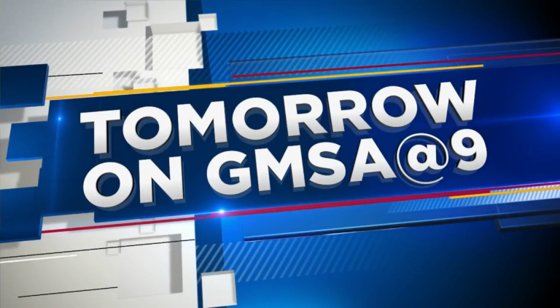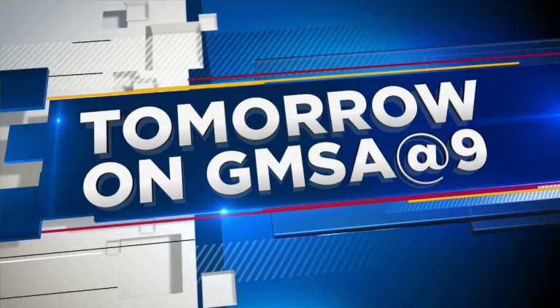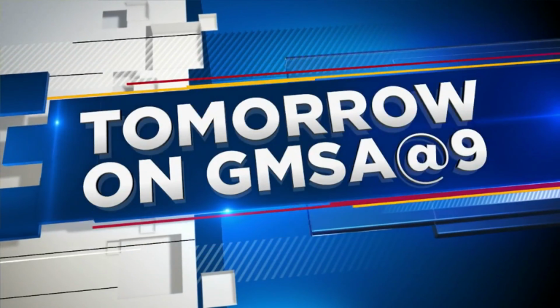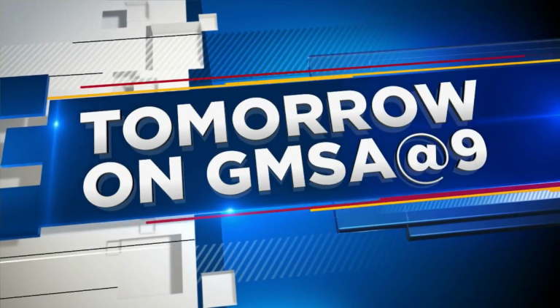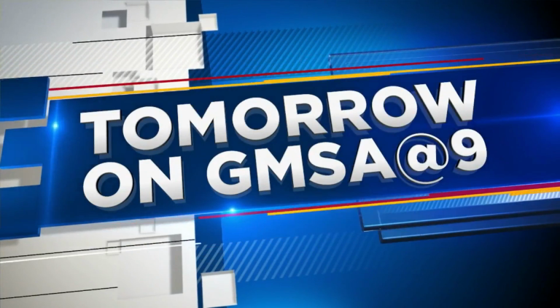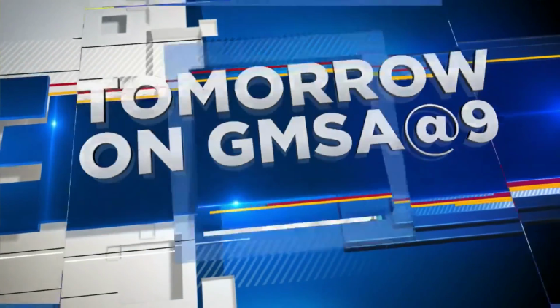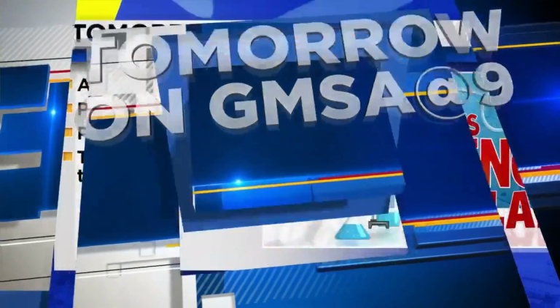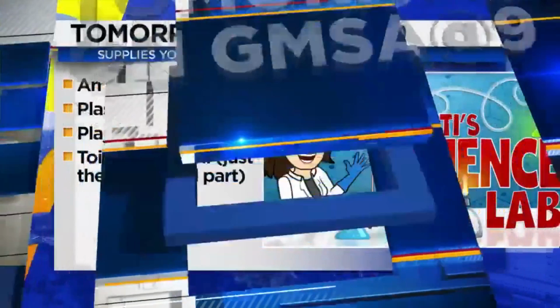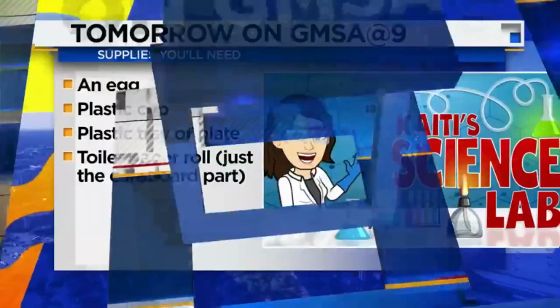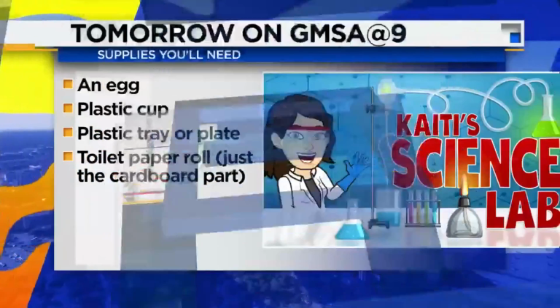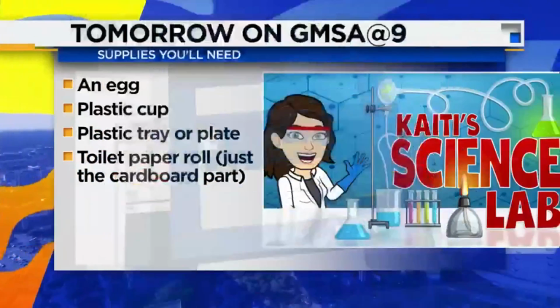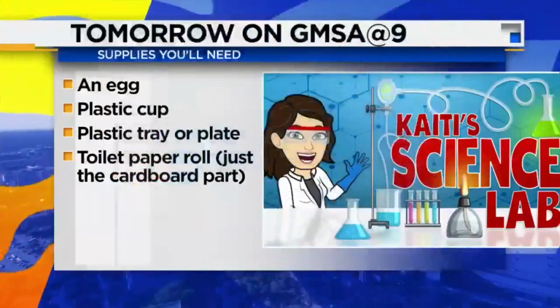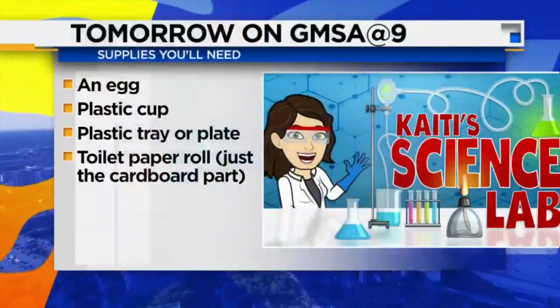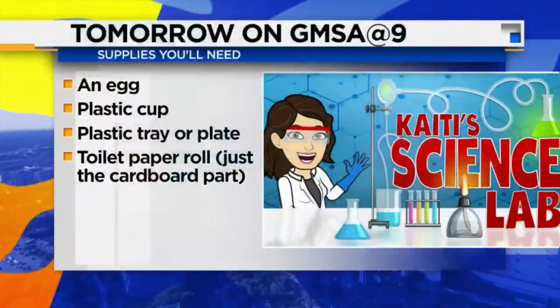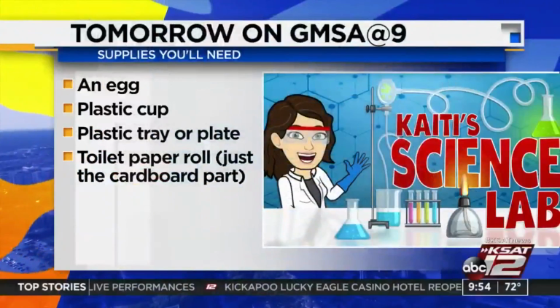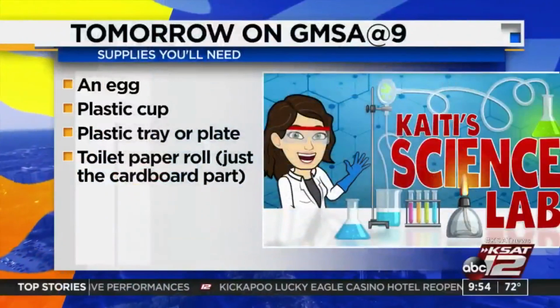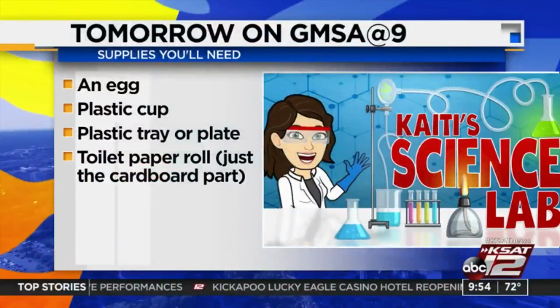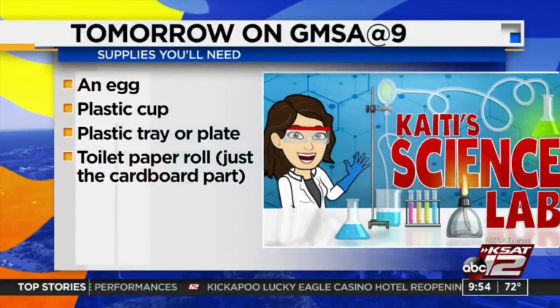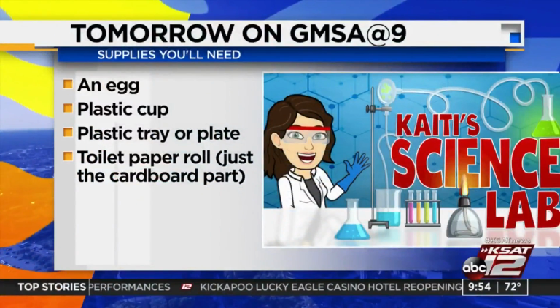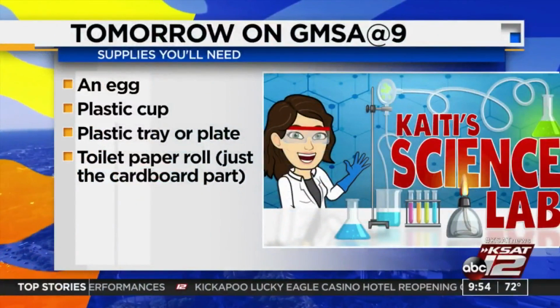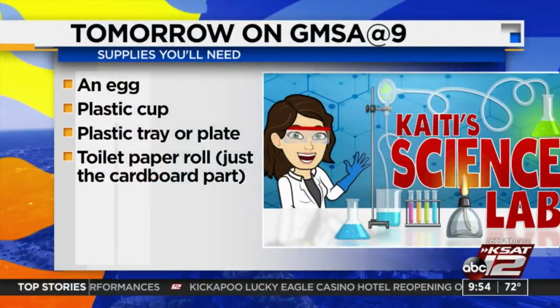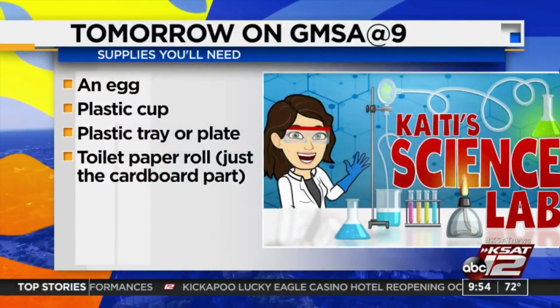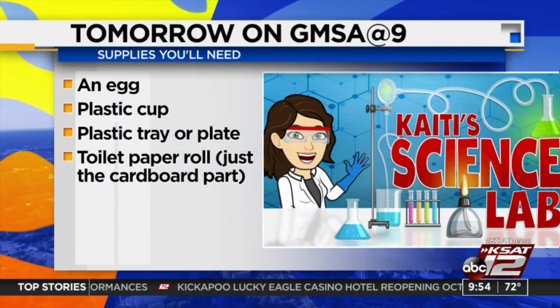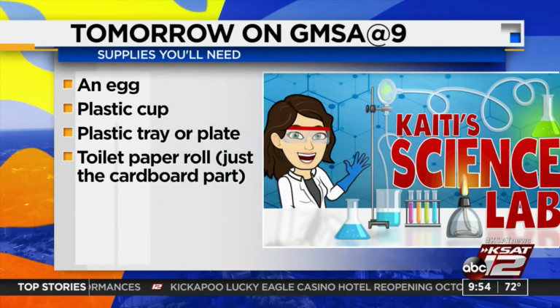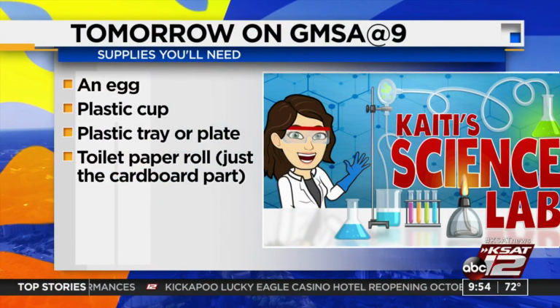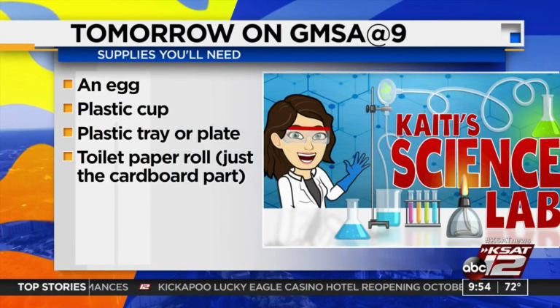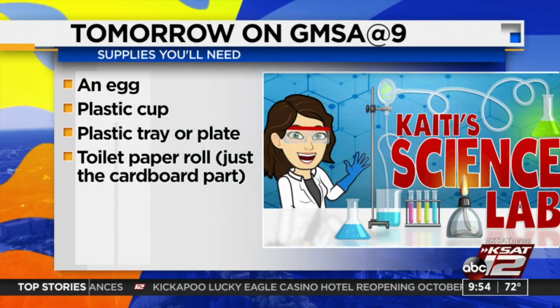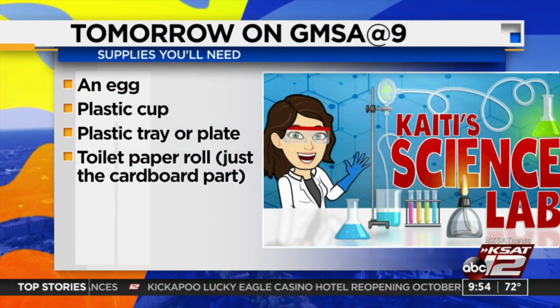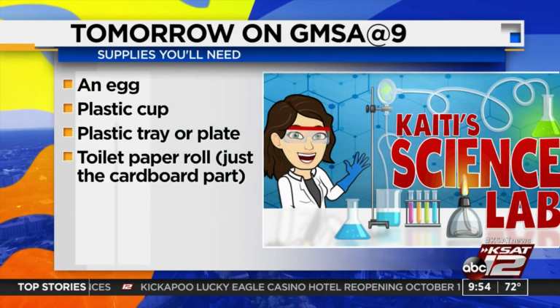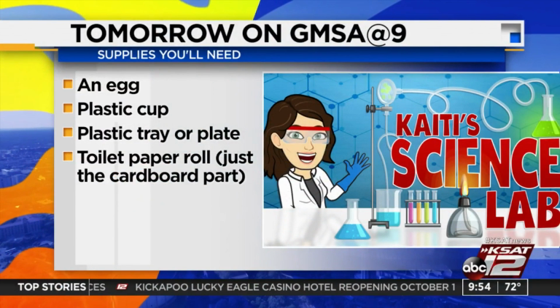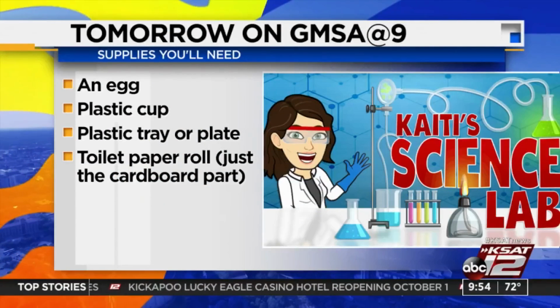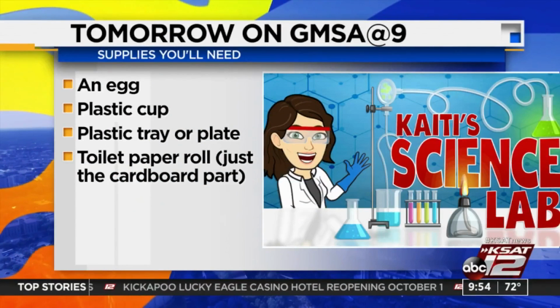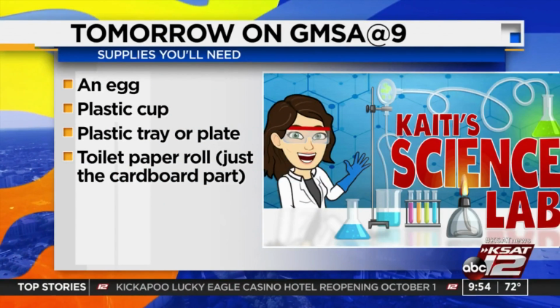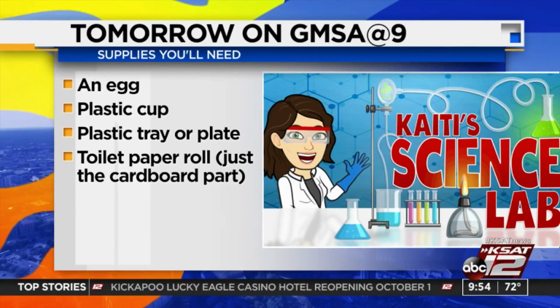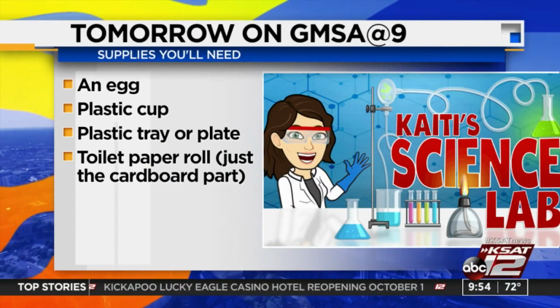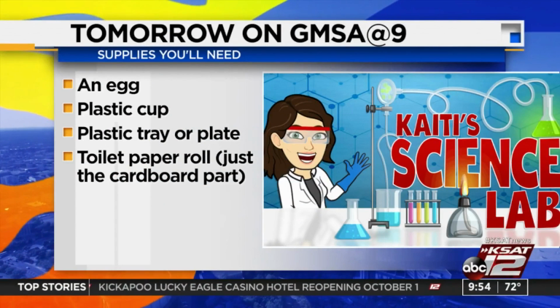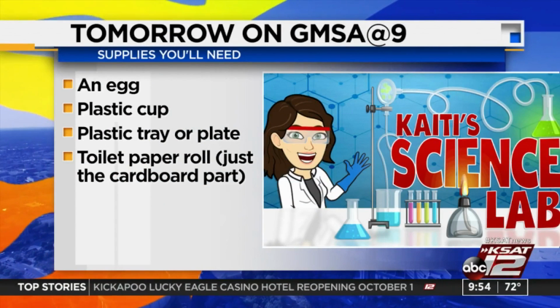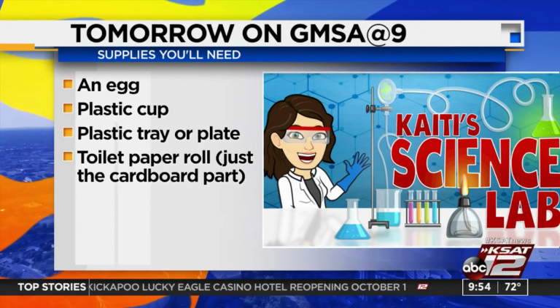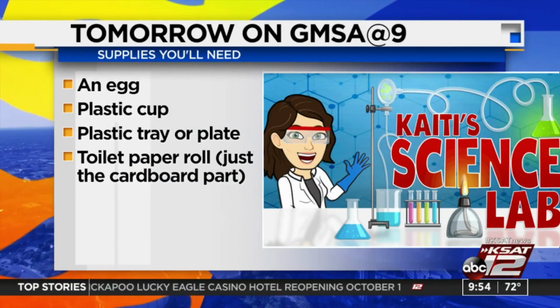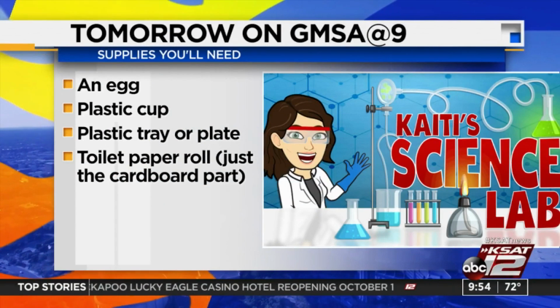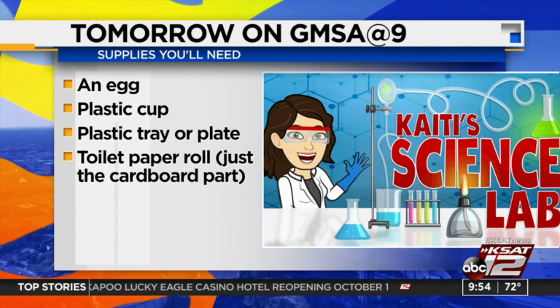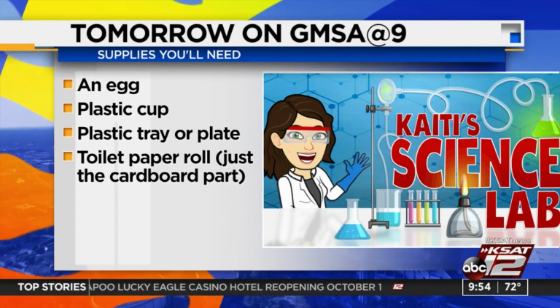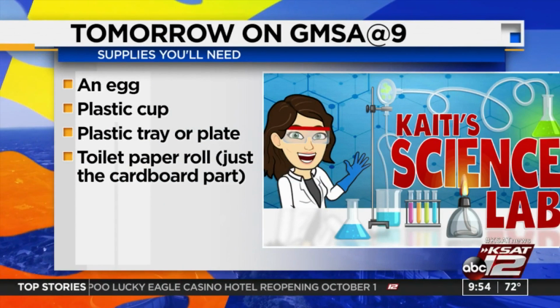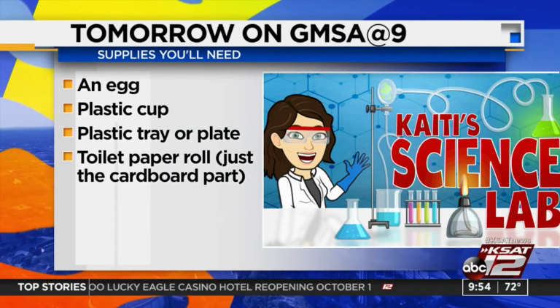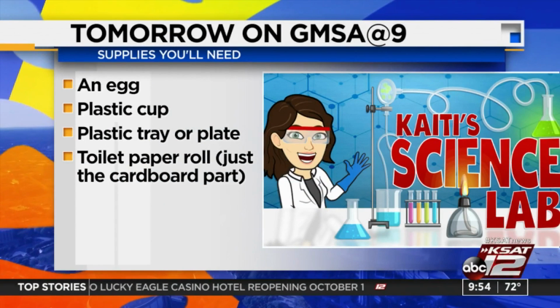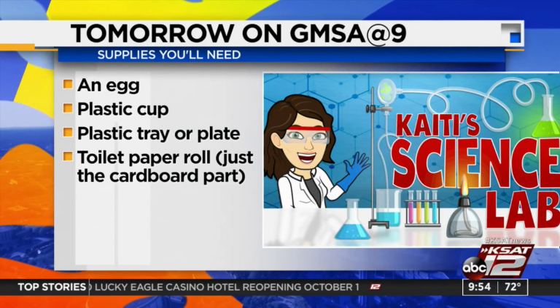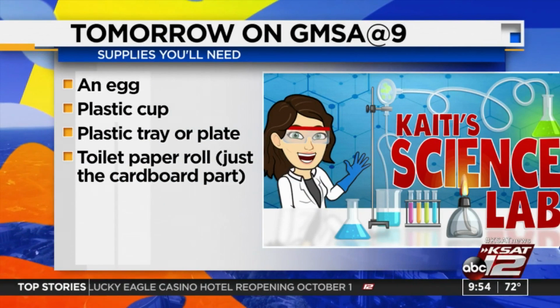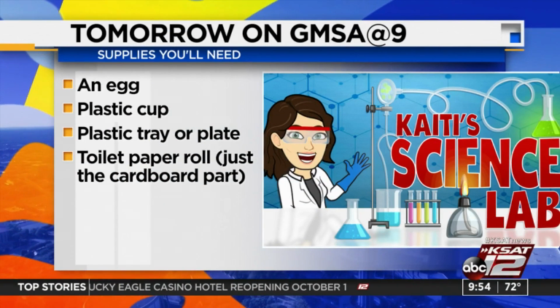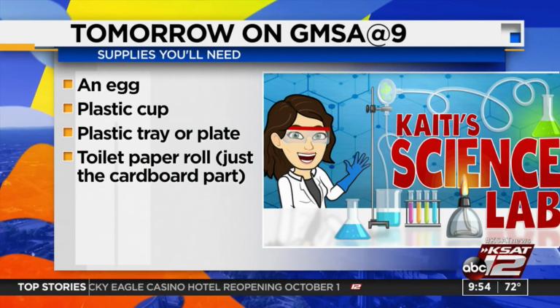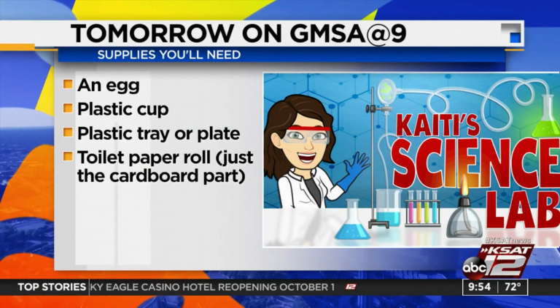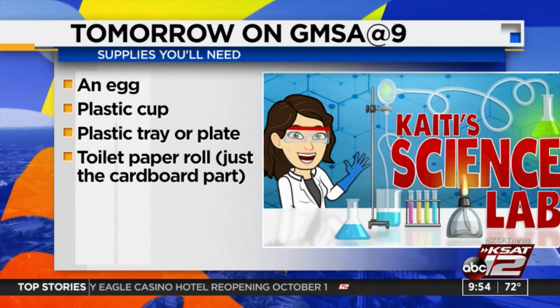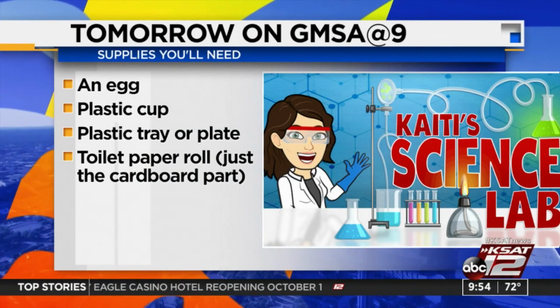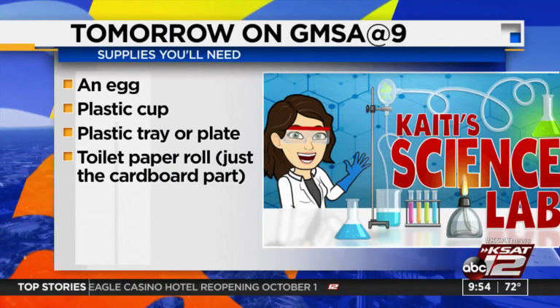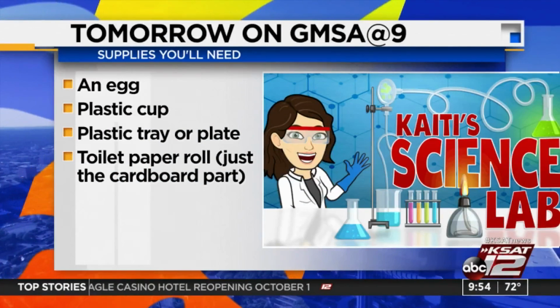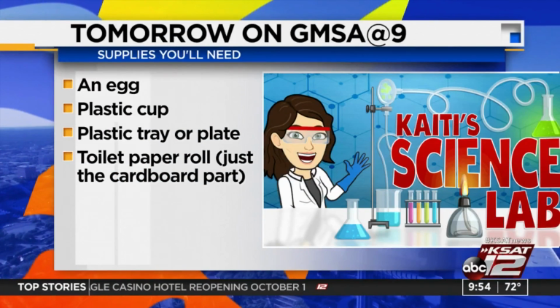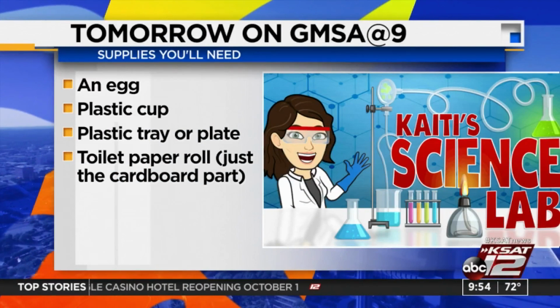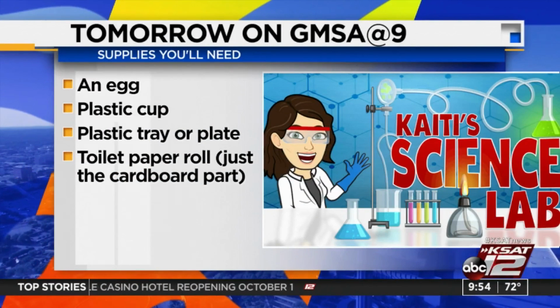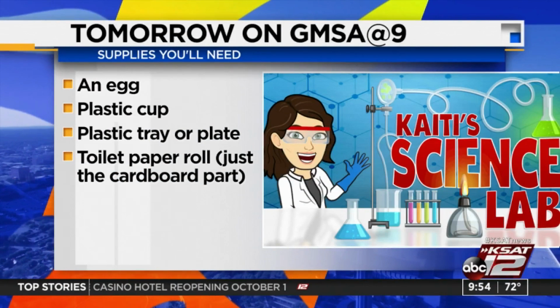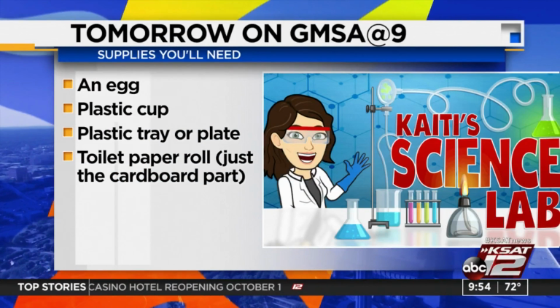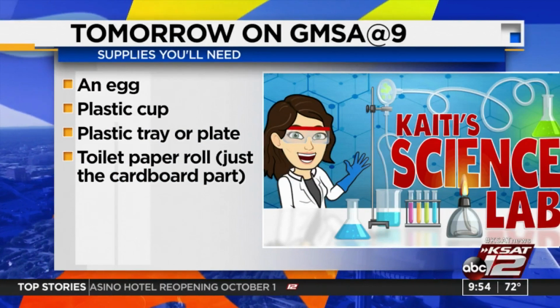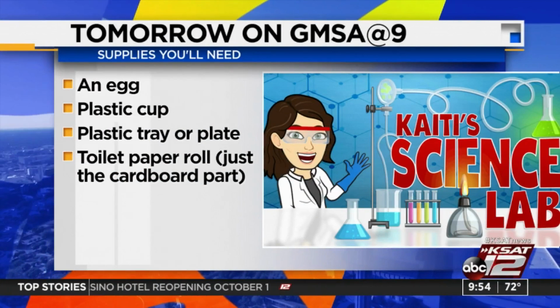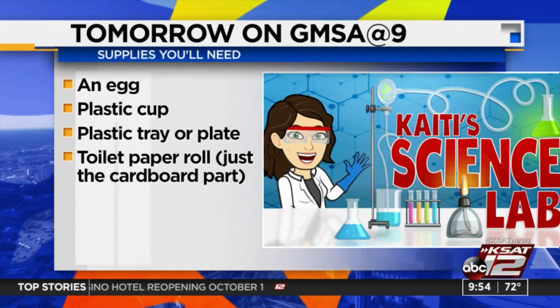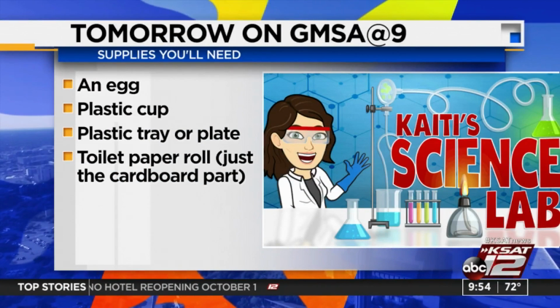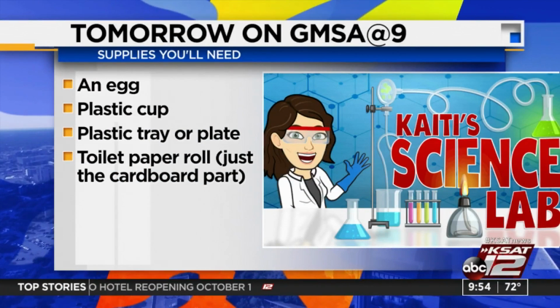Tomorrow on GMSA, Kaiti Blake will be doing her science lab experiment. If your kids would like to take part in our egg drop challenge, here's what she'll need.